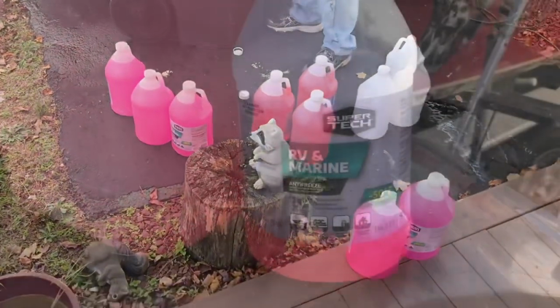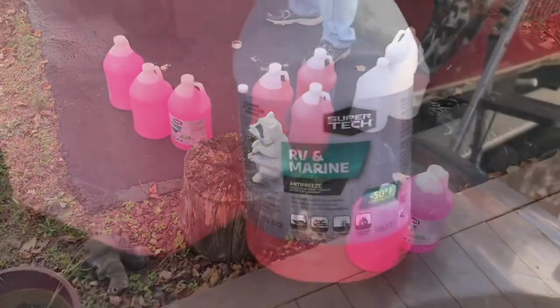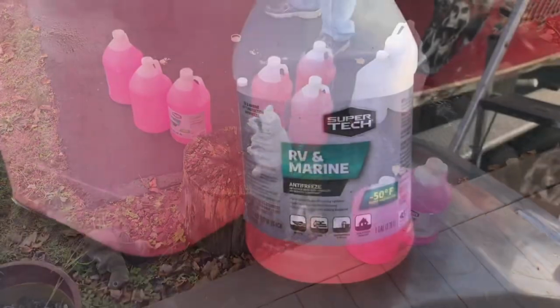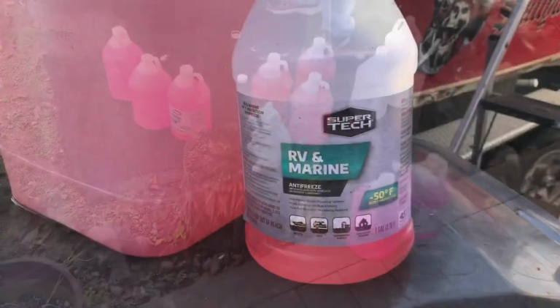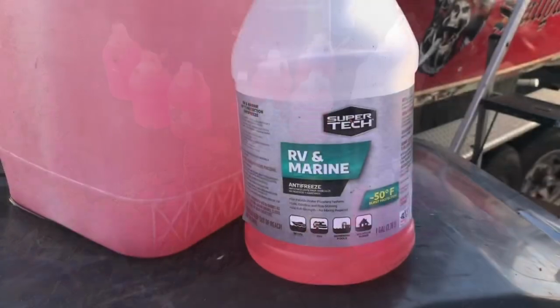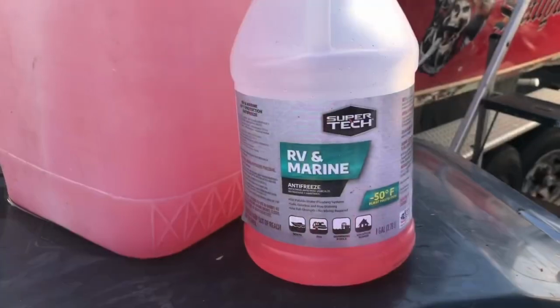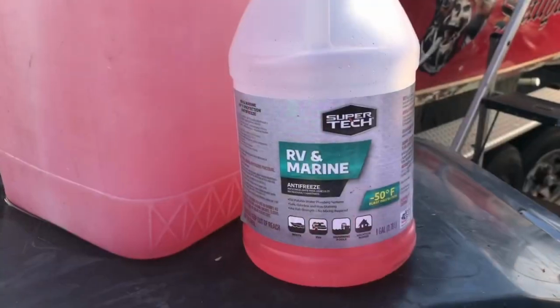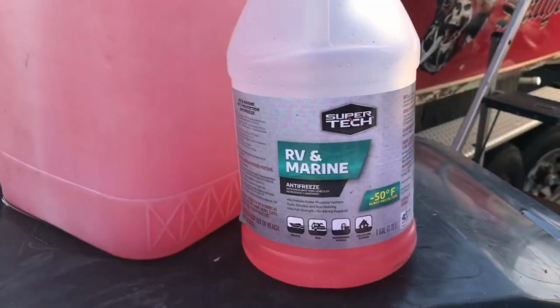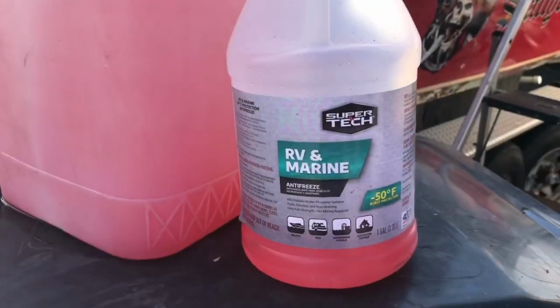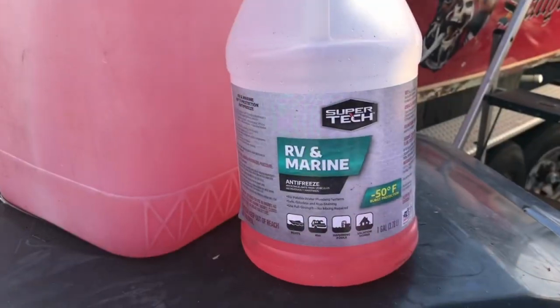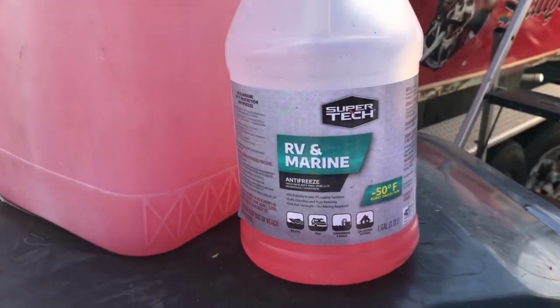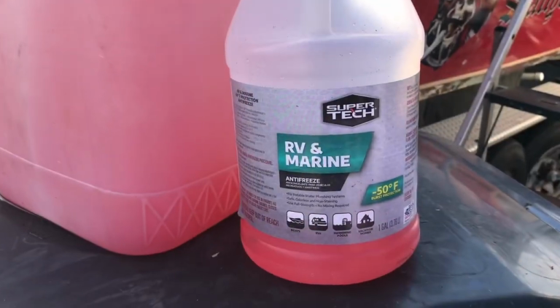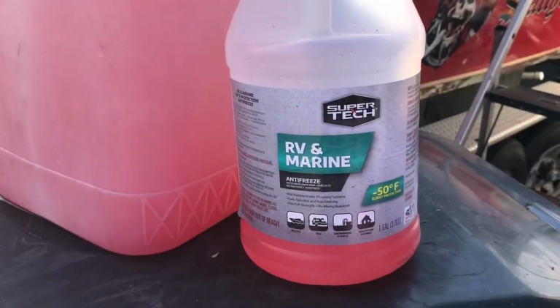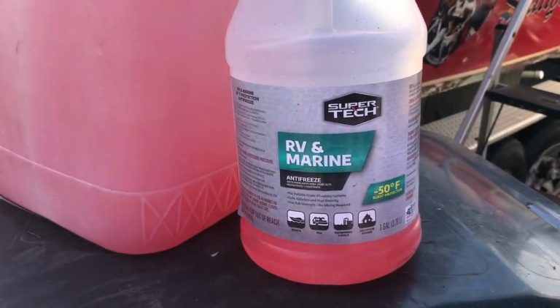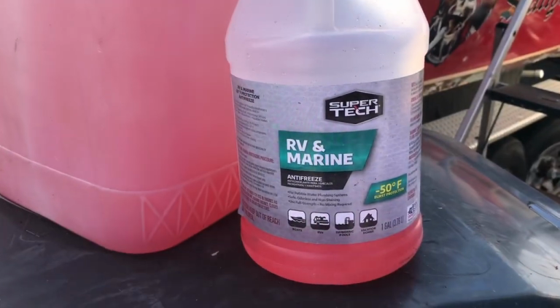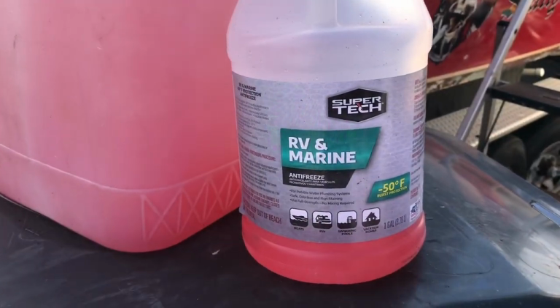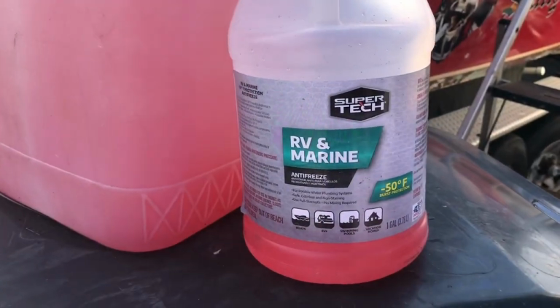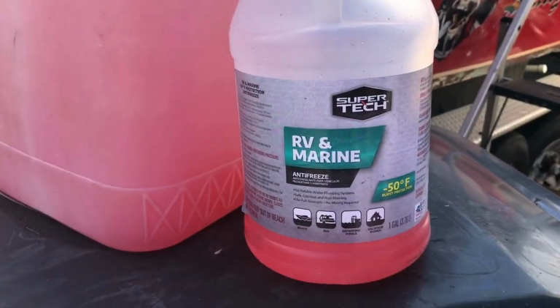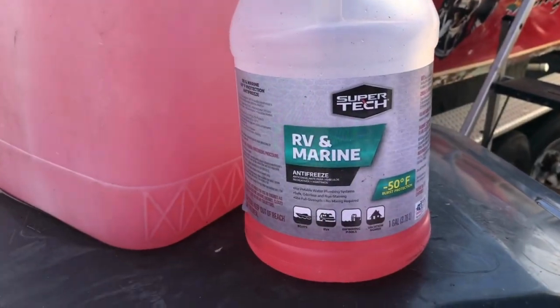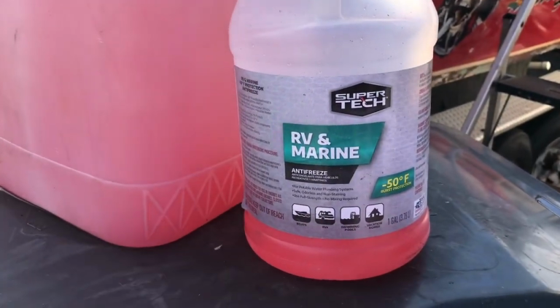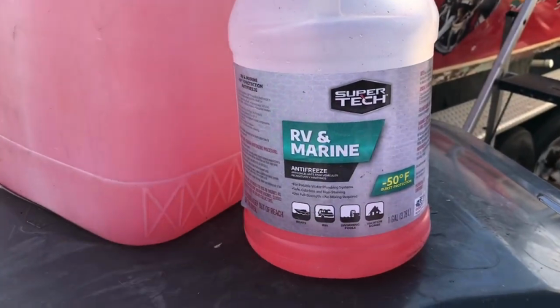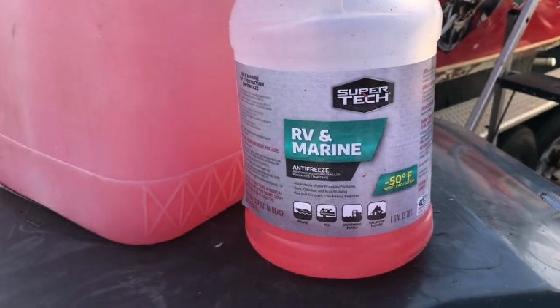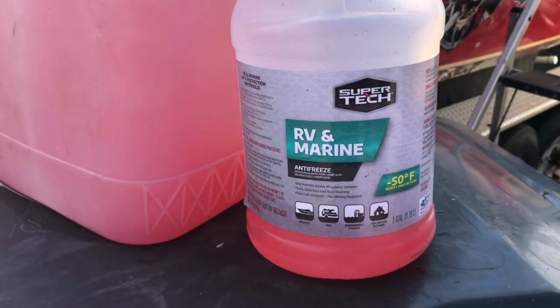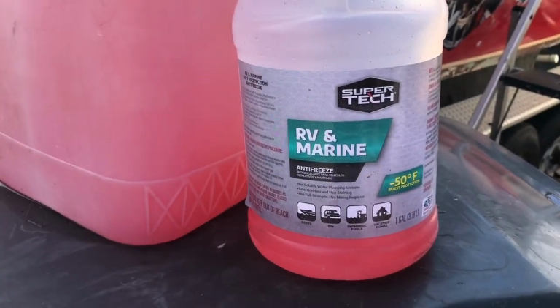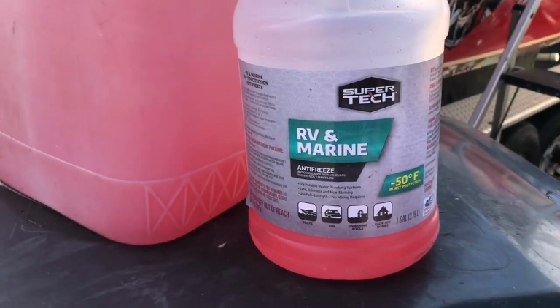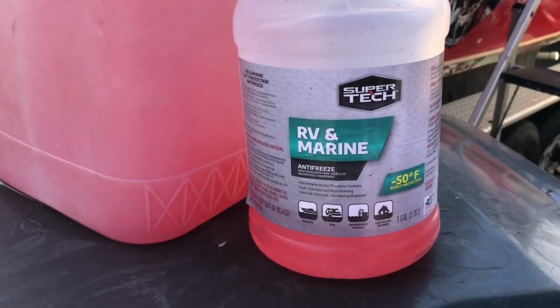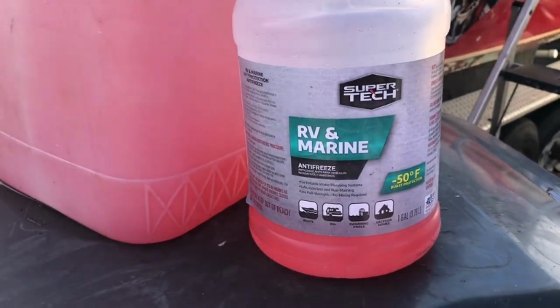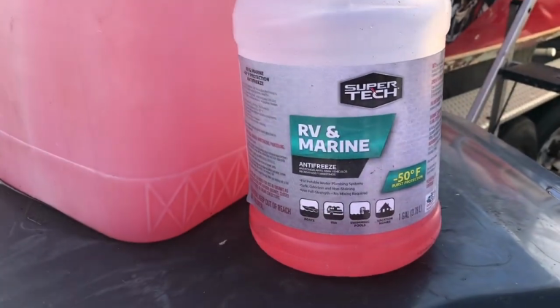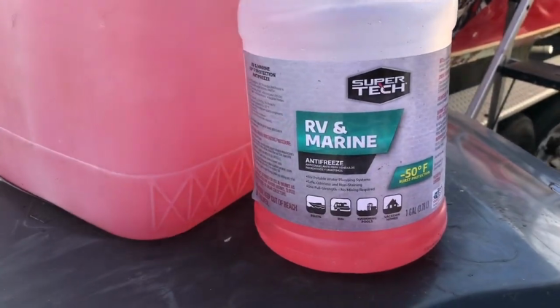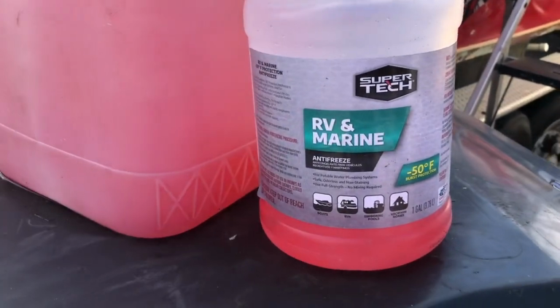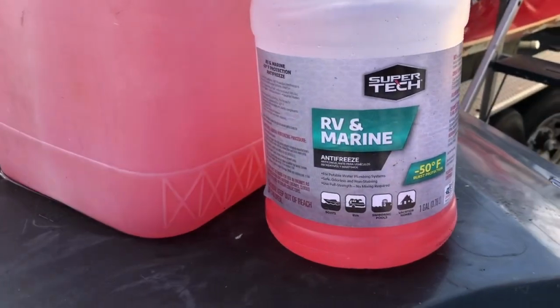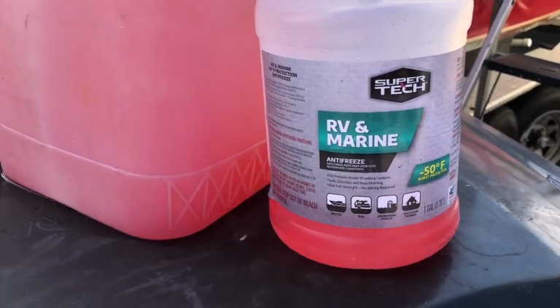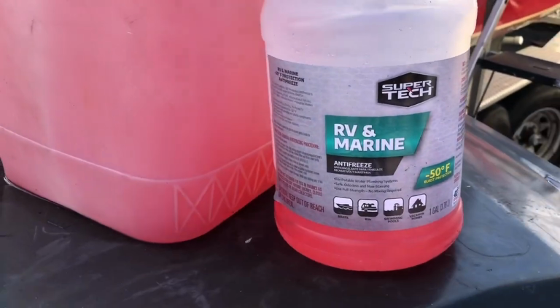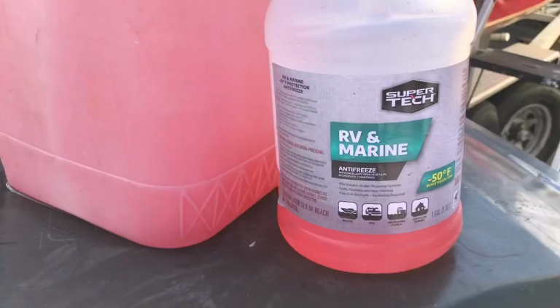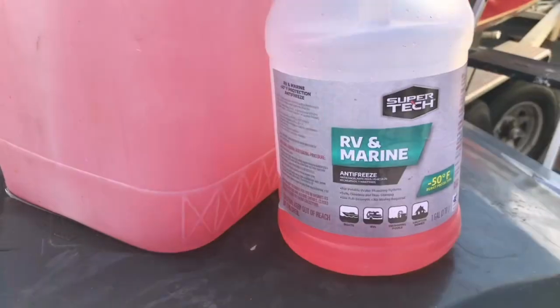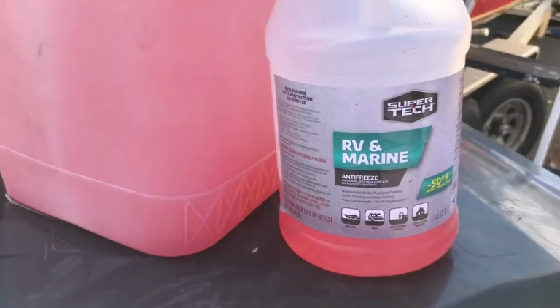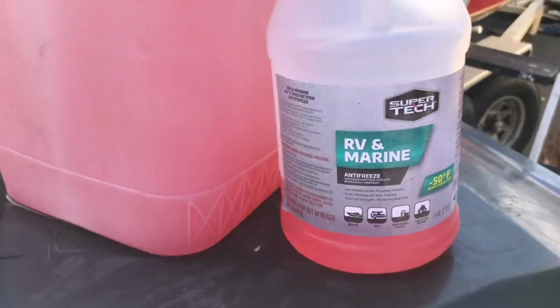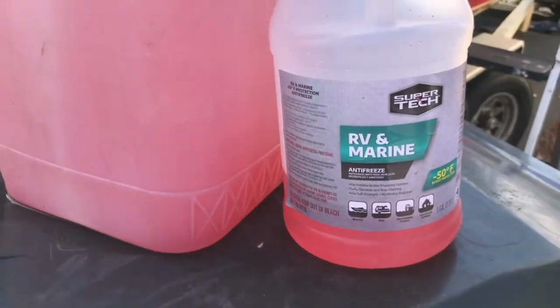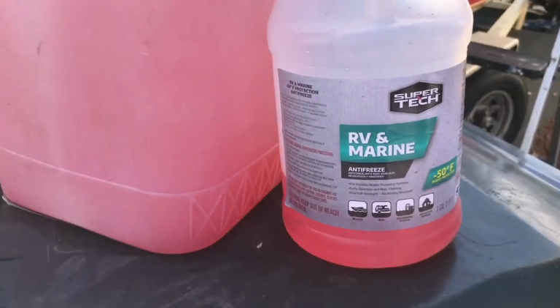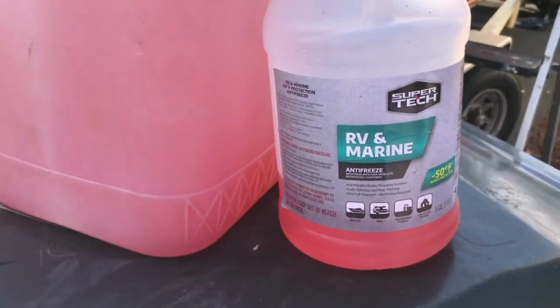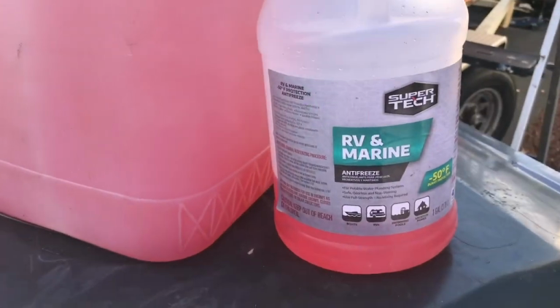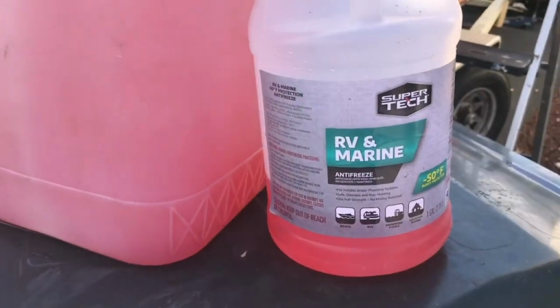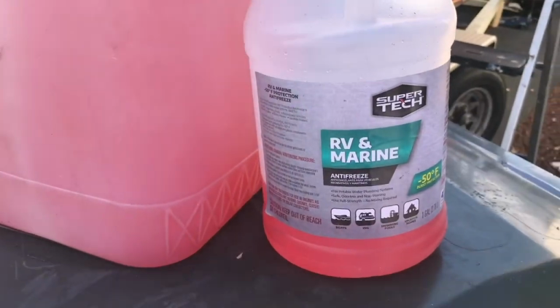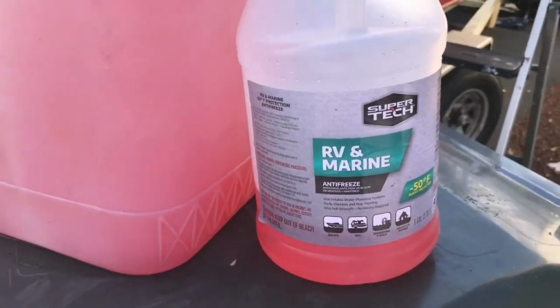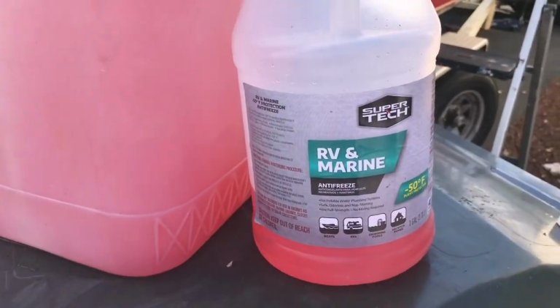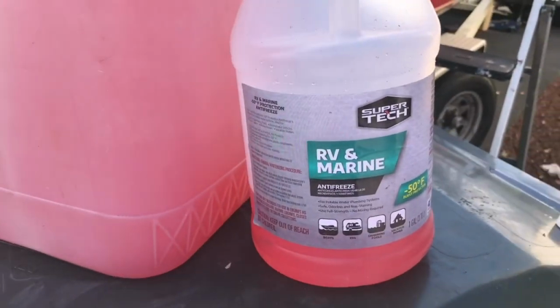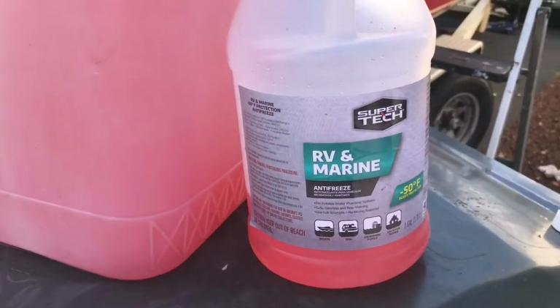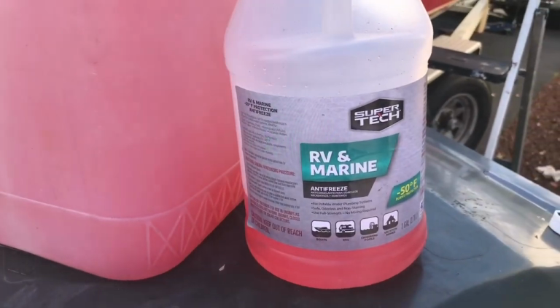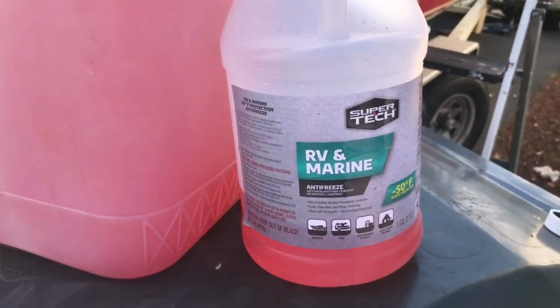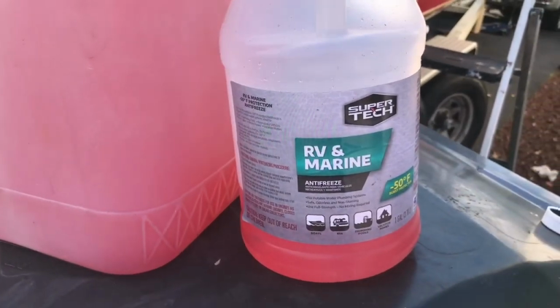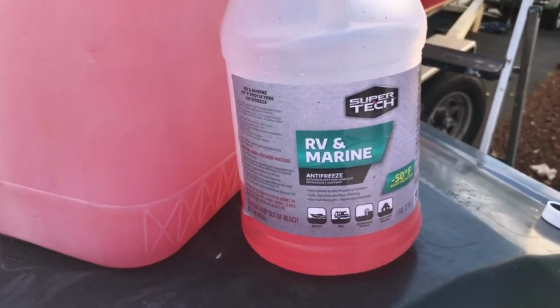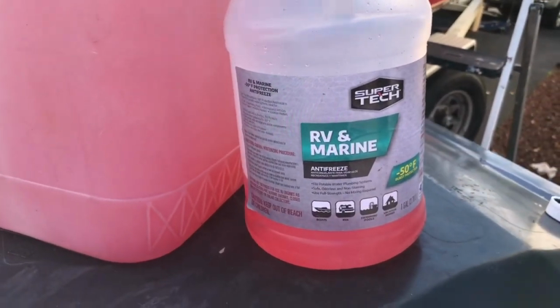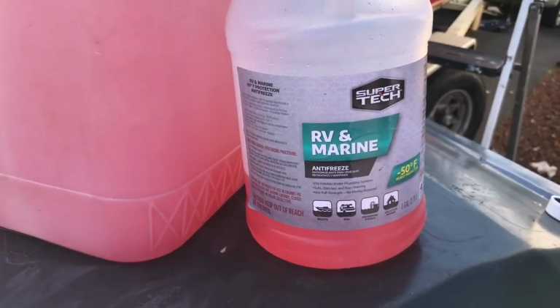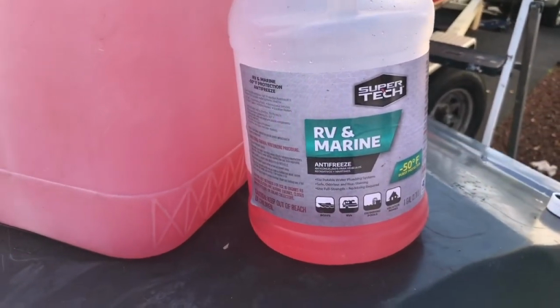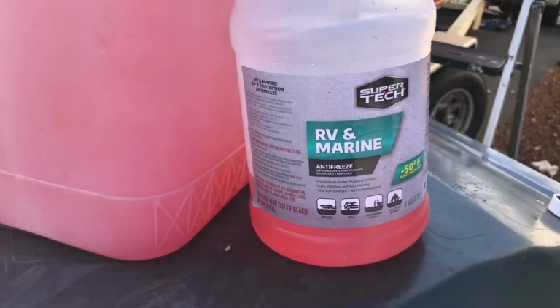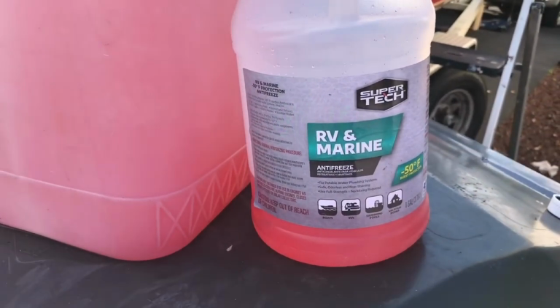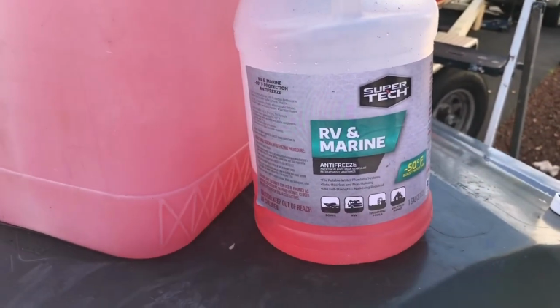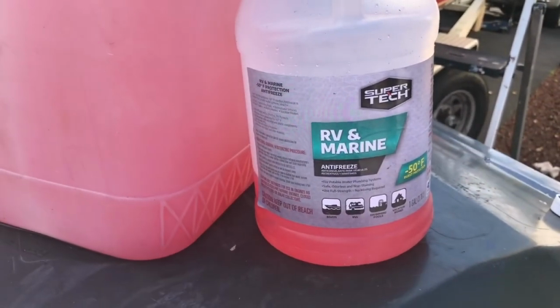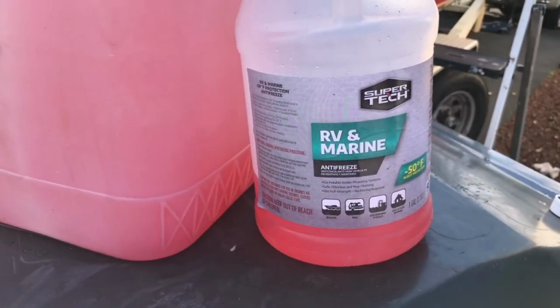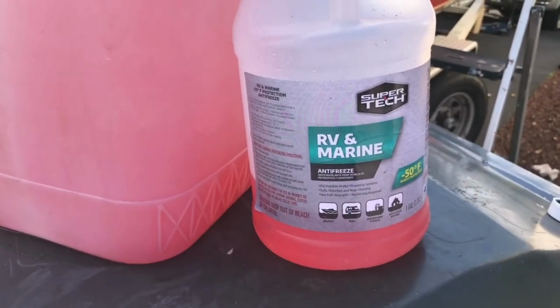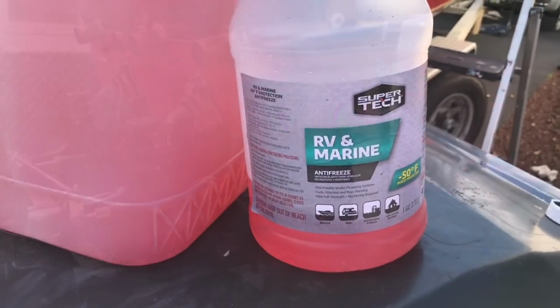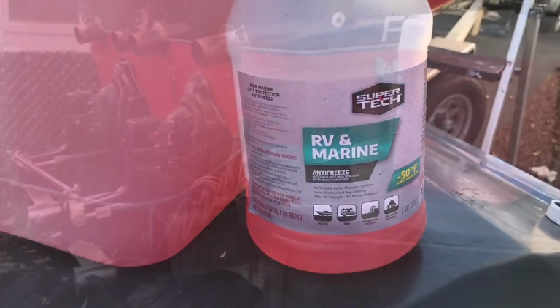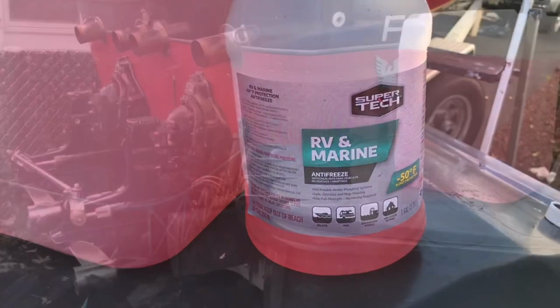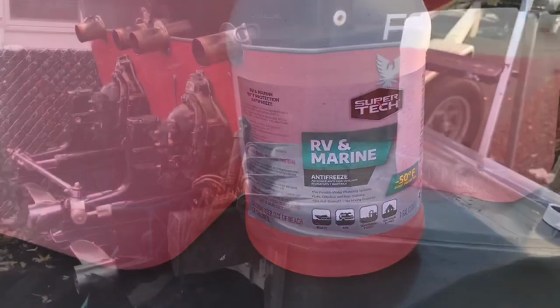This is the antifreeze we're using — we got this at Walmart. The pink stuff is supposed to be biodegradable and good for the environment.